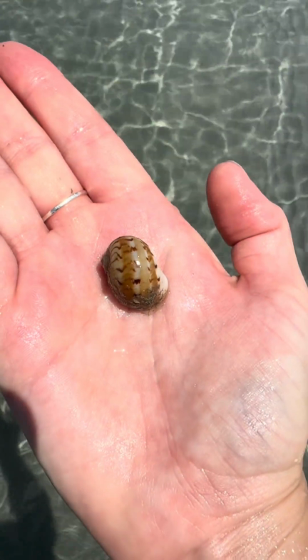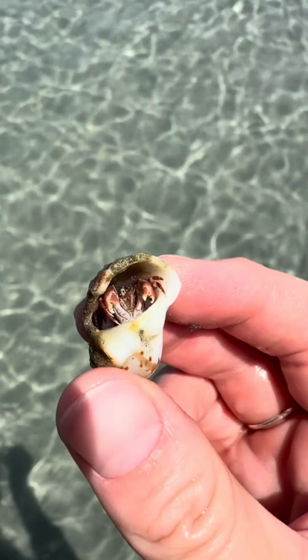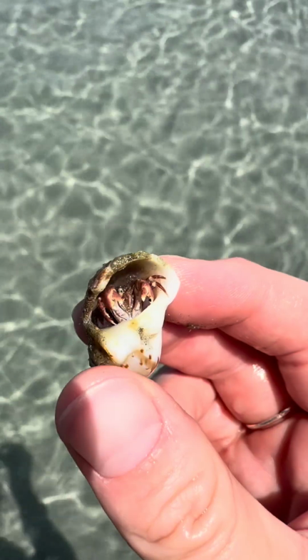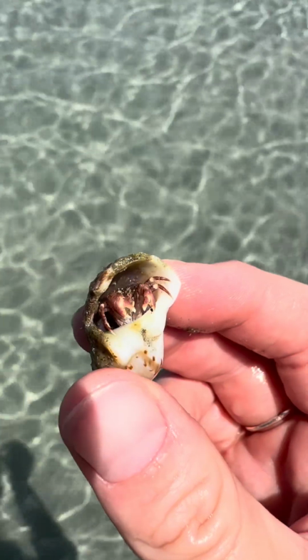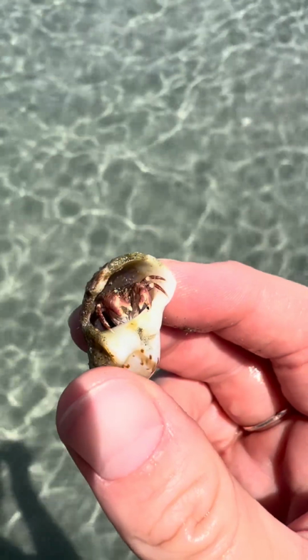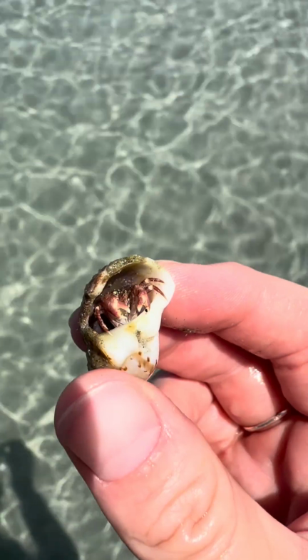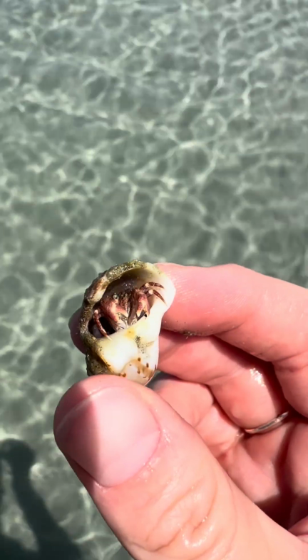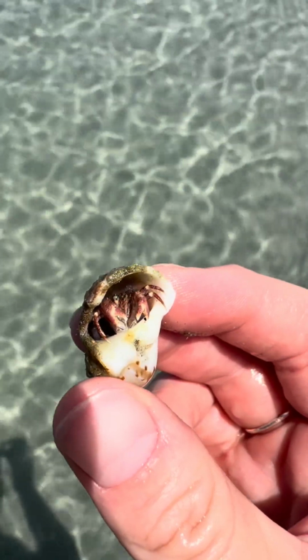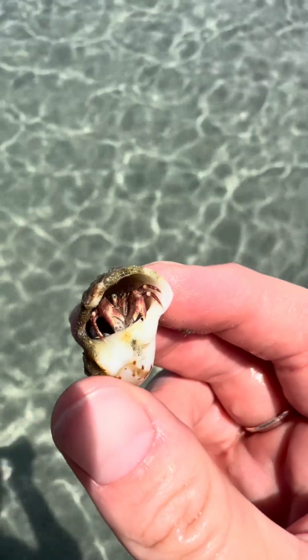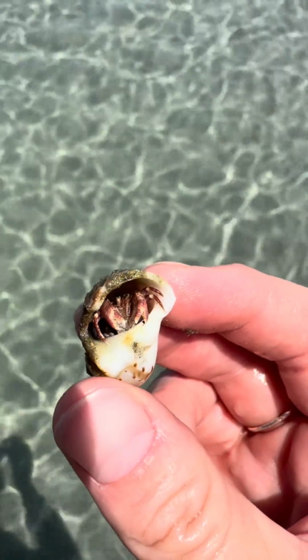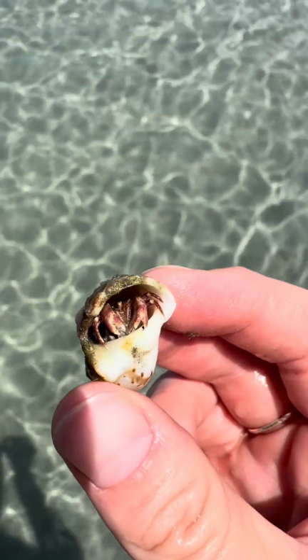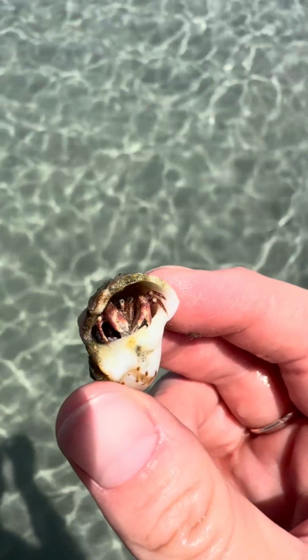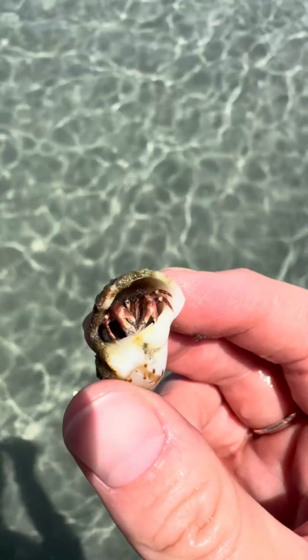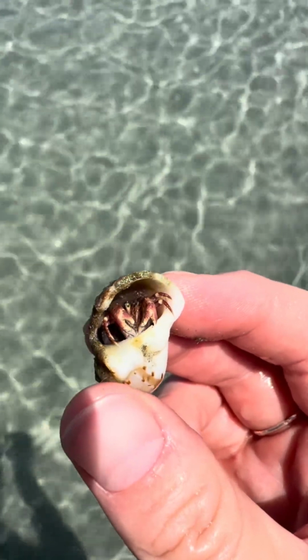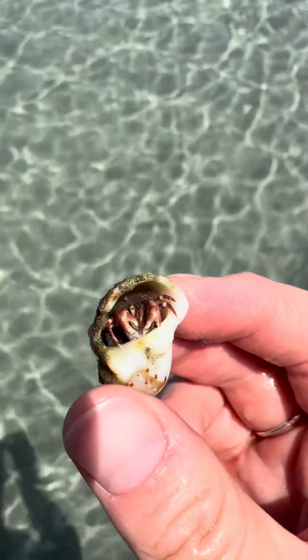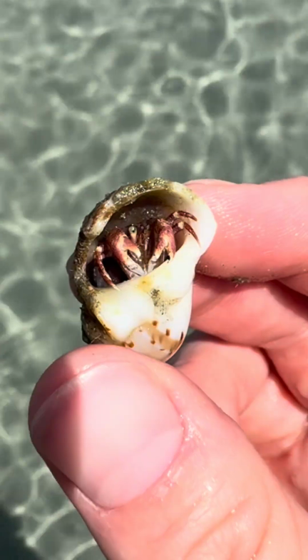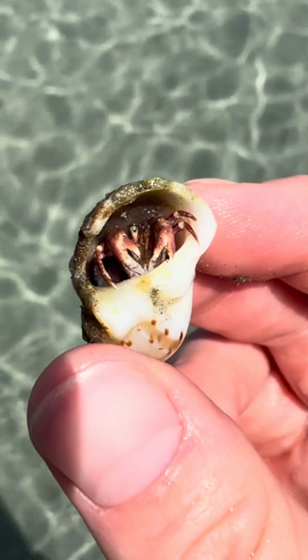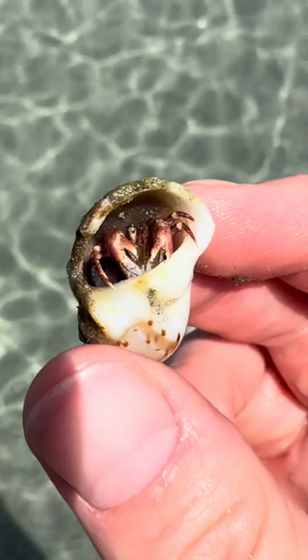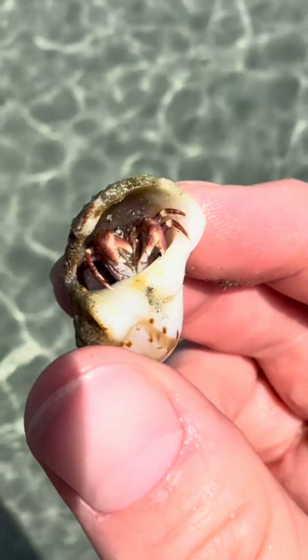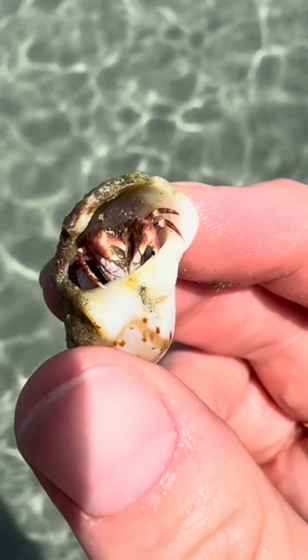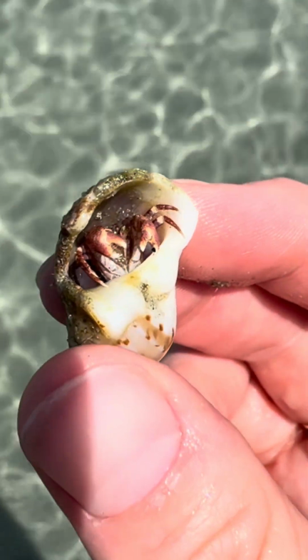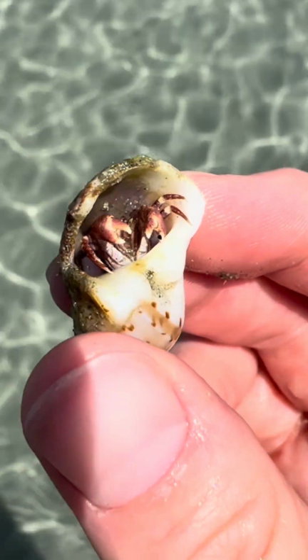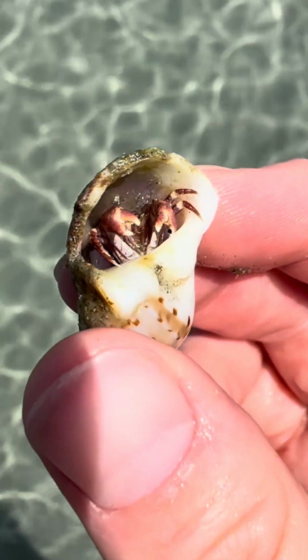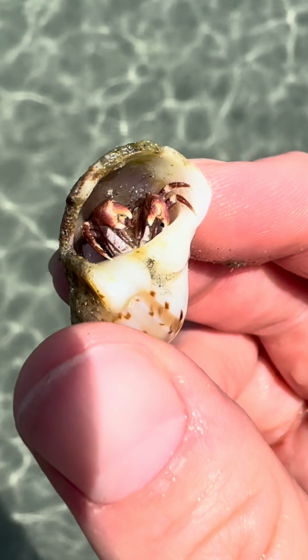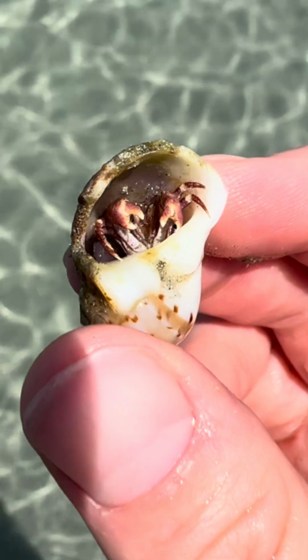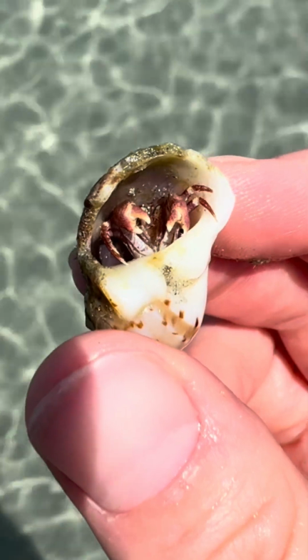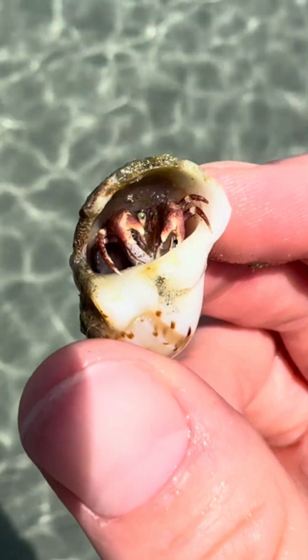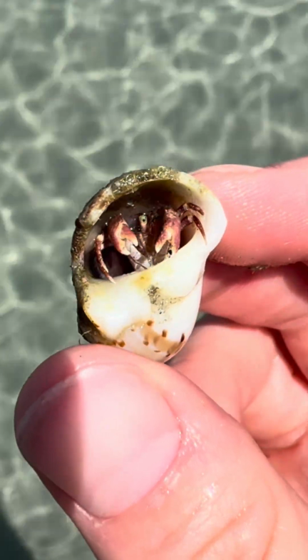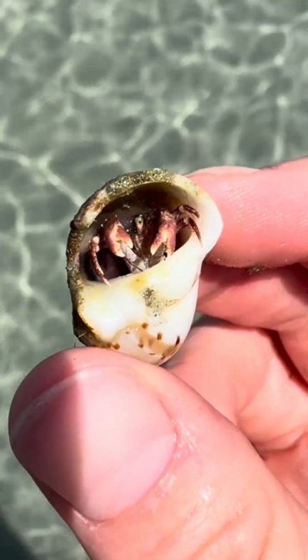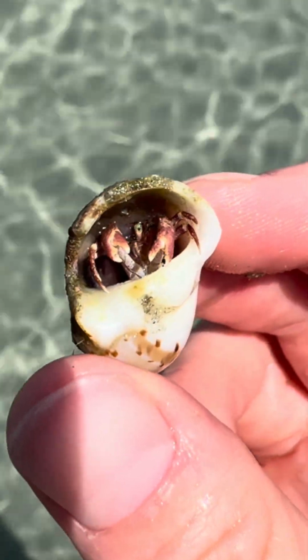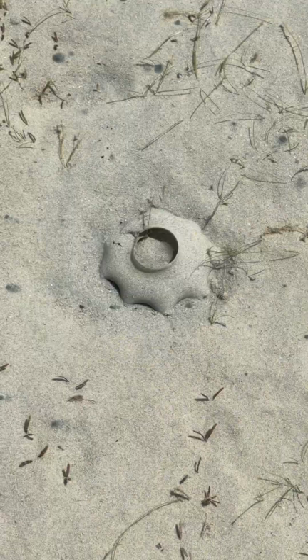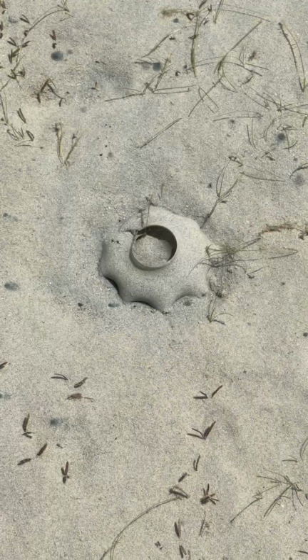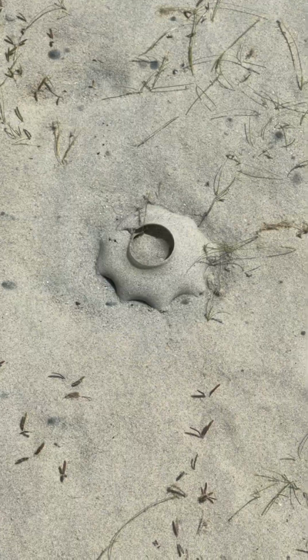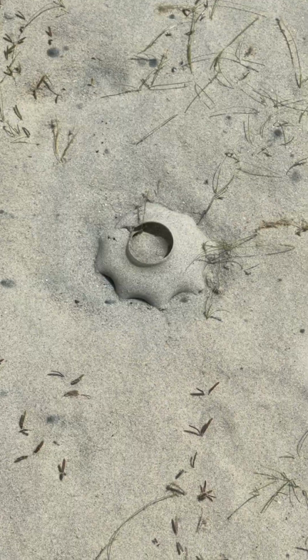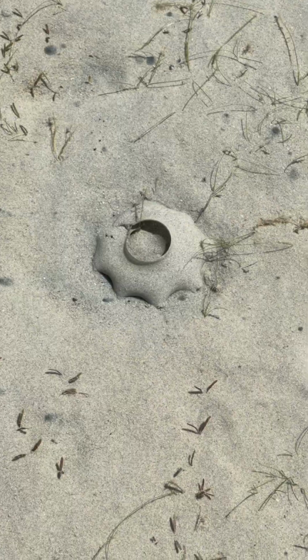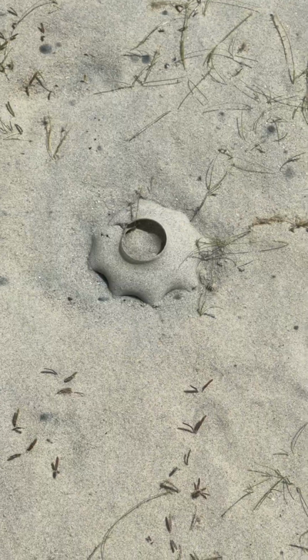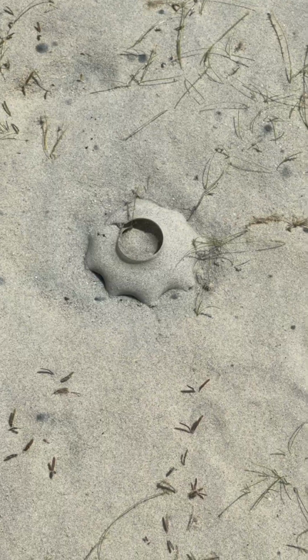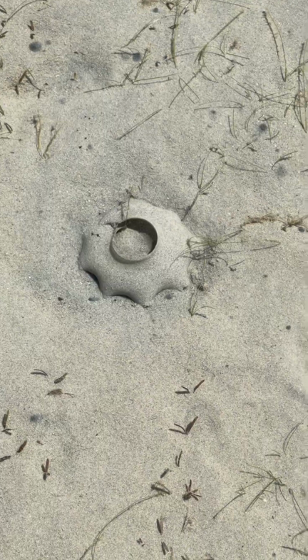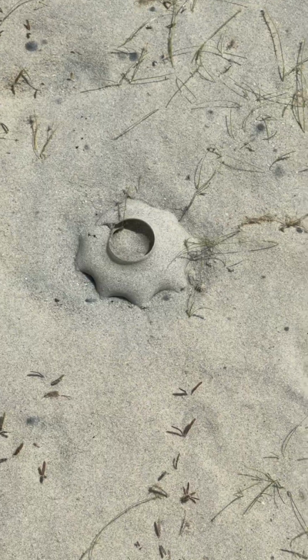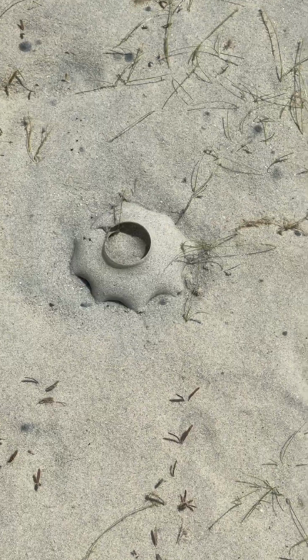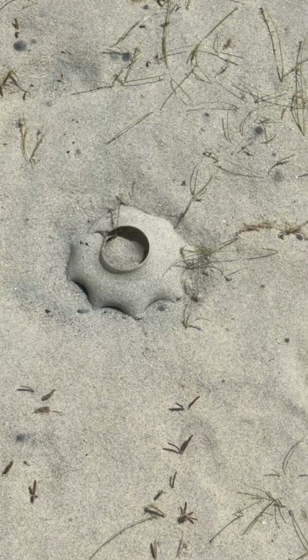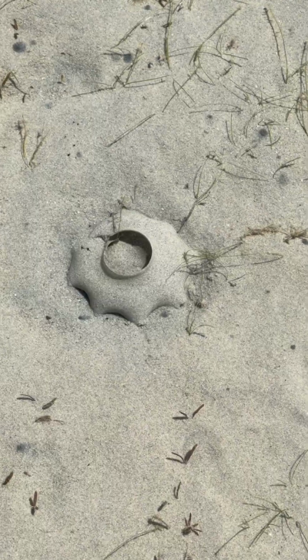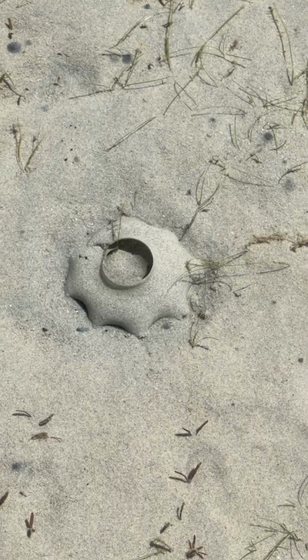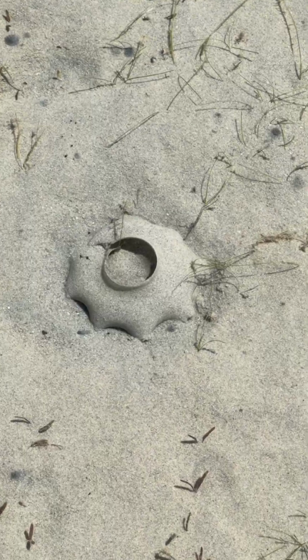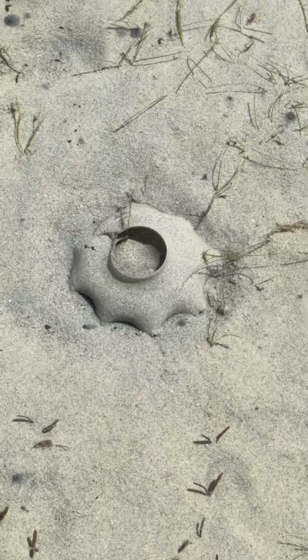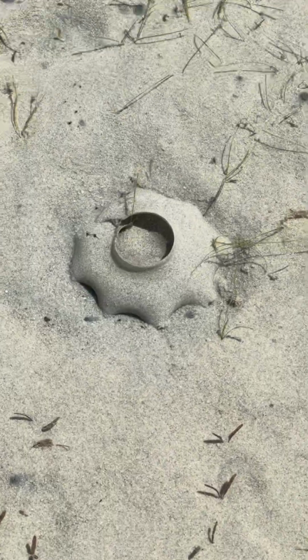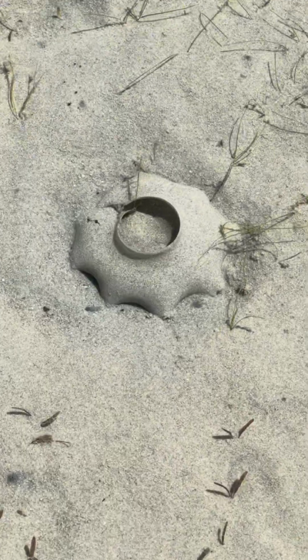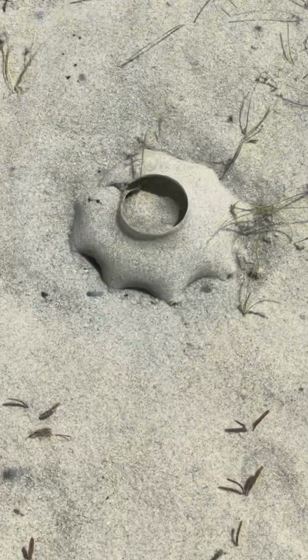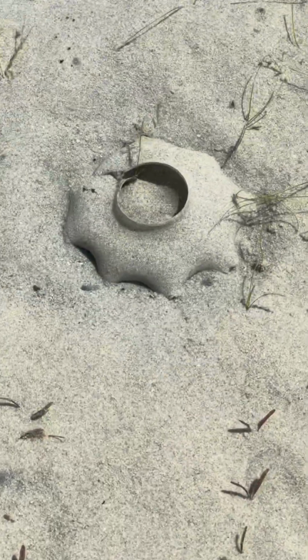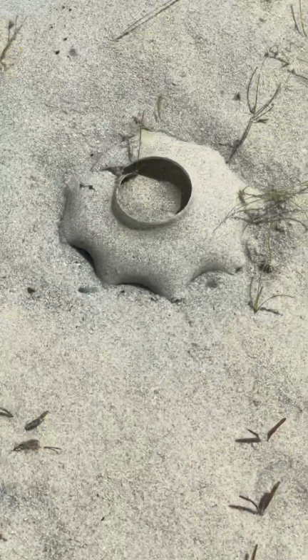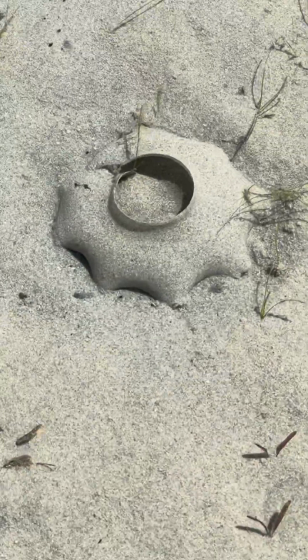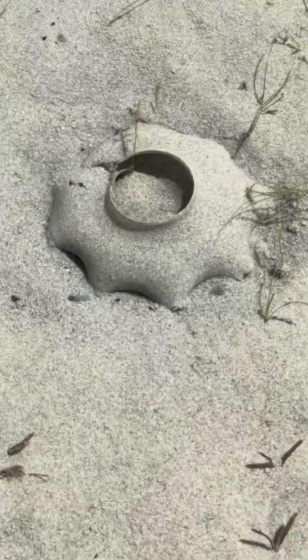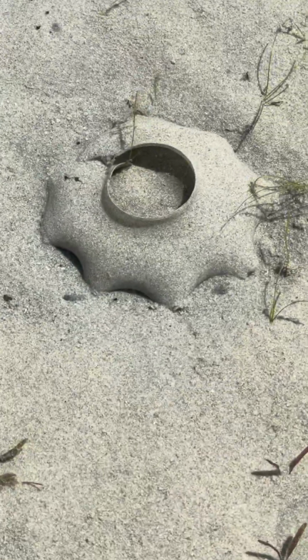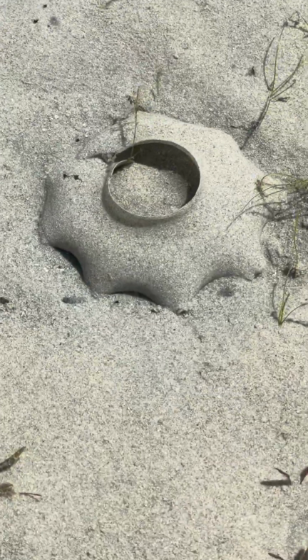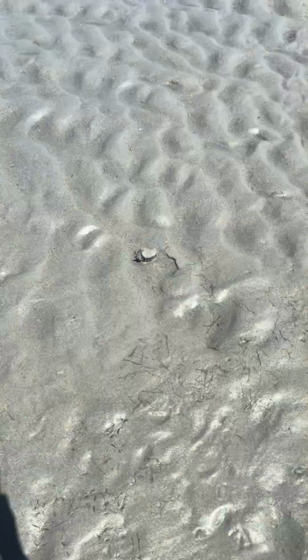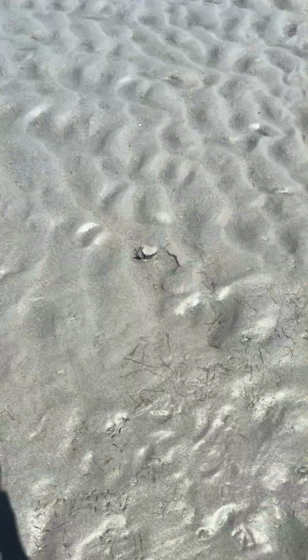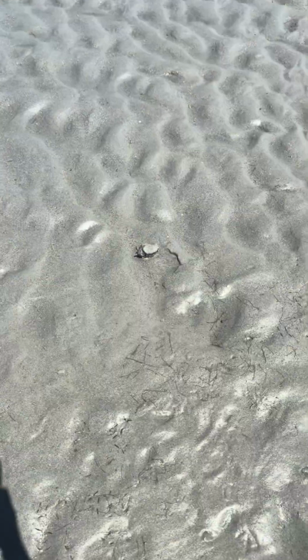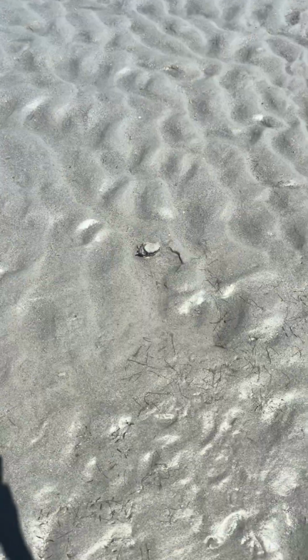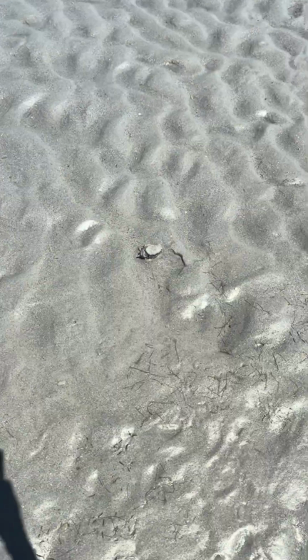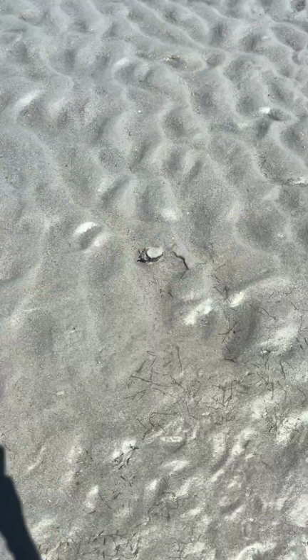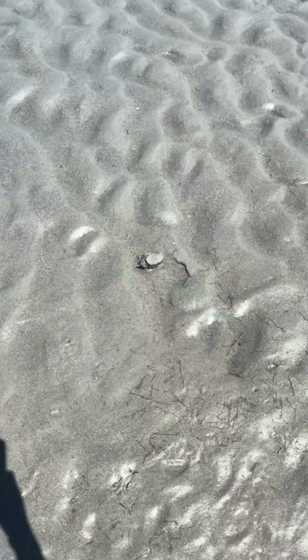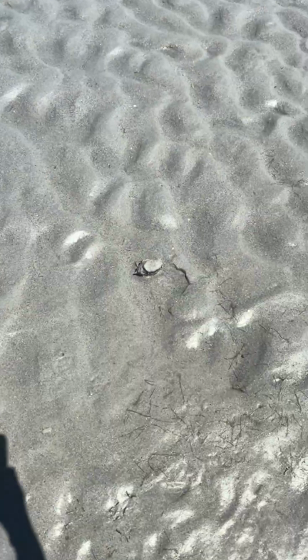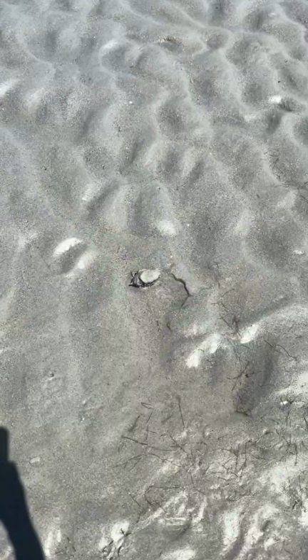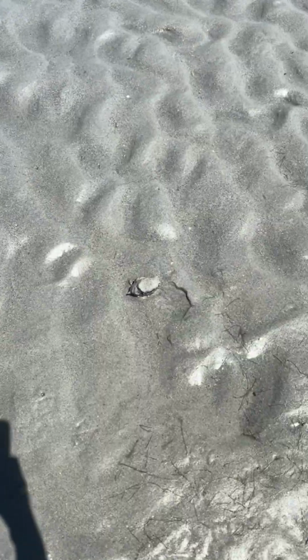Nearby, I found this Gaudichaudia moon snail shell, which was occupied by a little hermit crab. And if you ever stumble upon one of these, it might look like trash, but it's actually the shell casing for the moon snails.